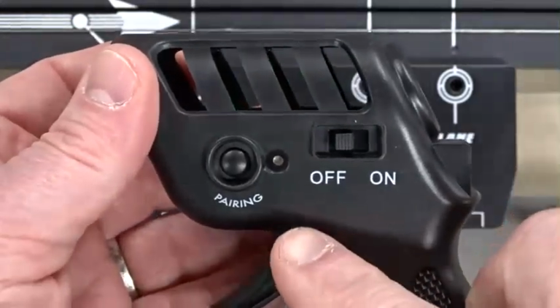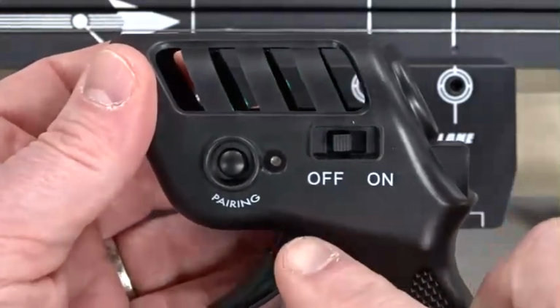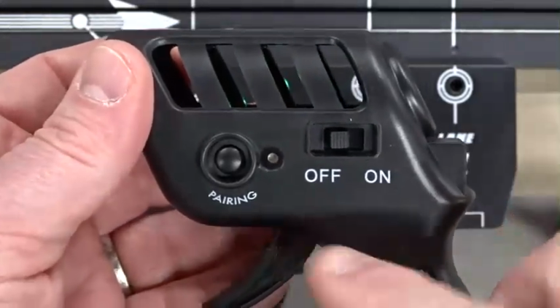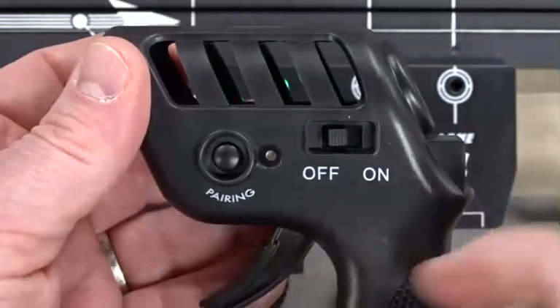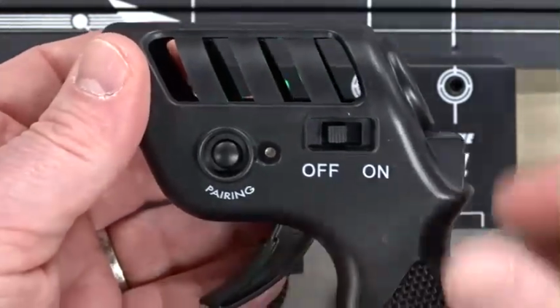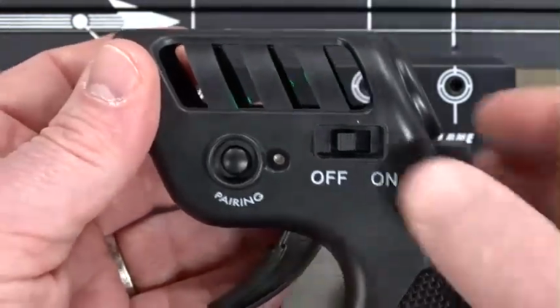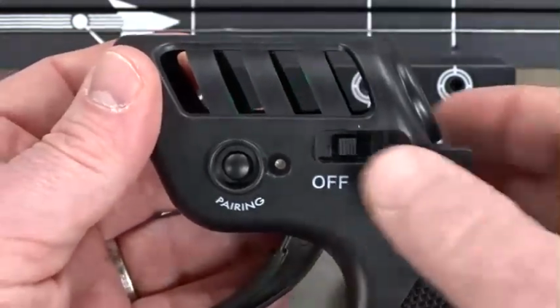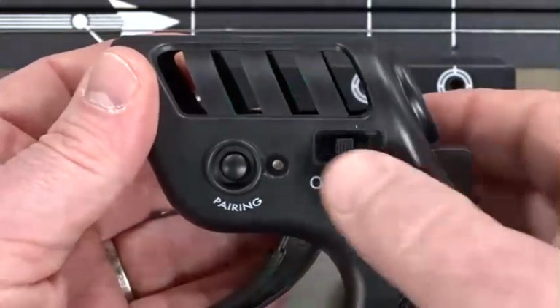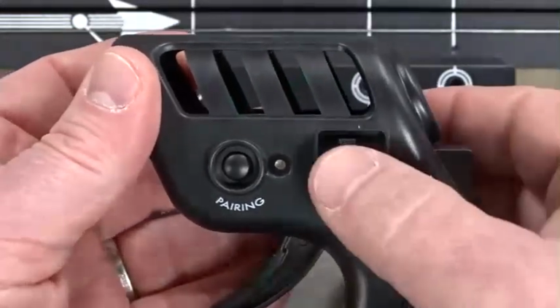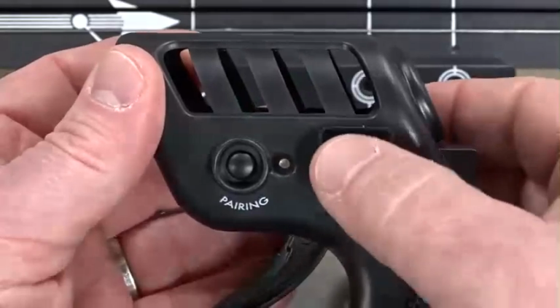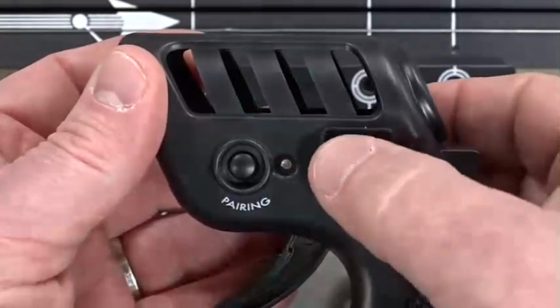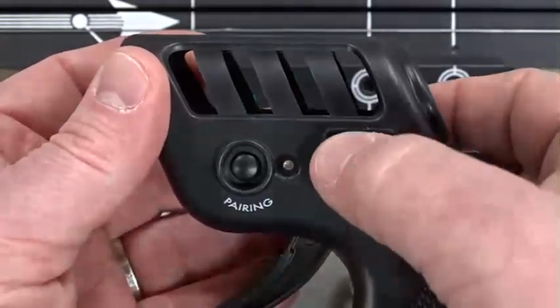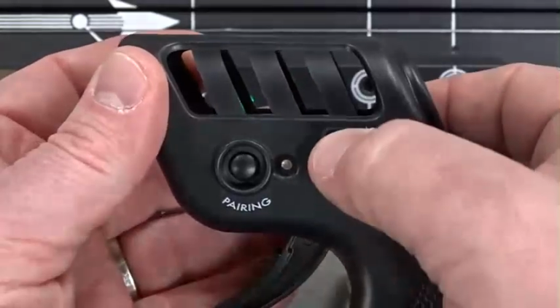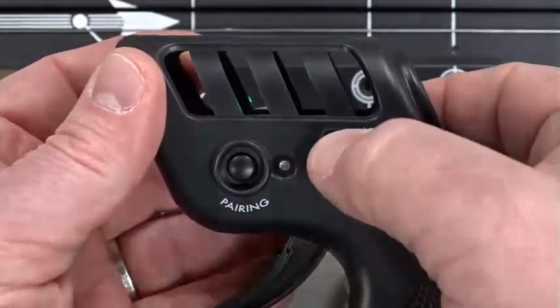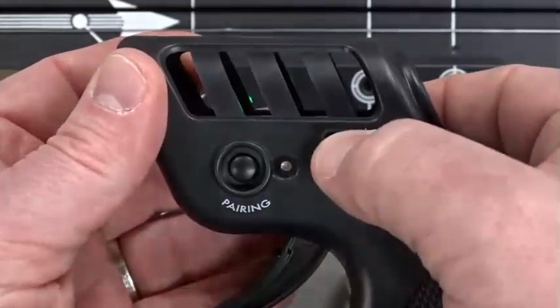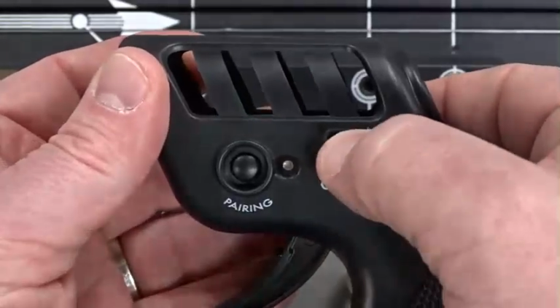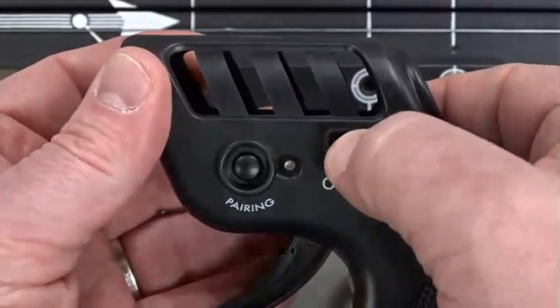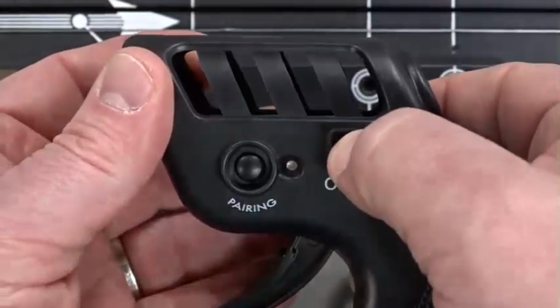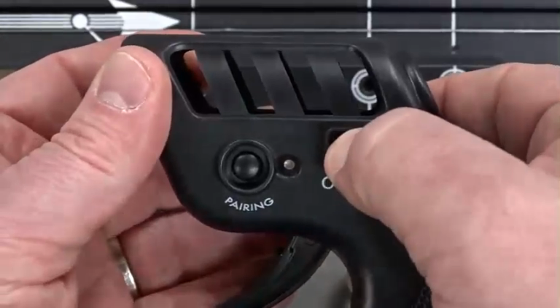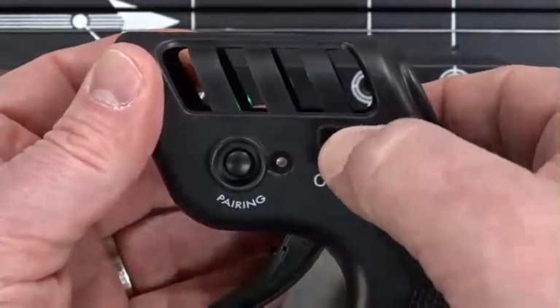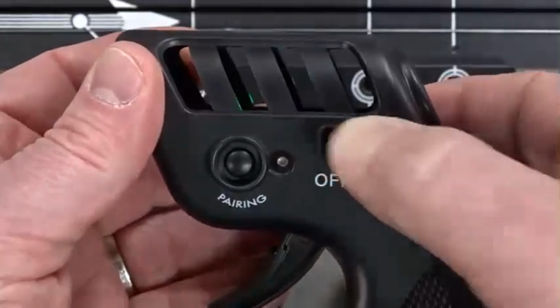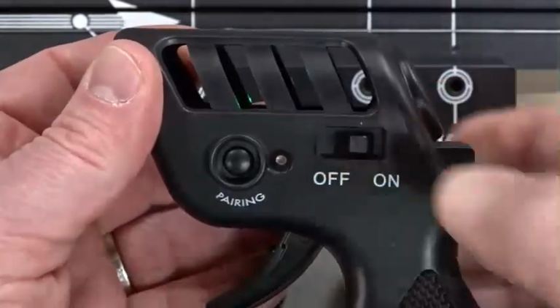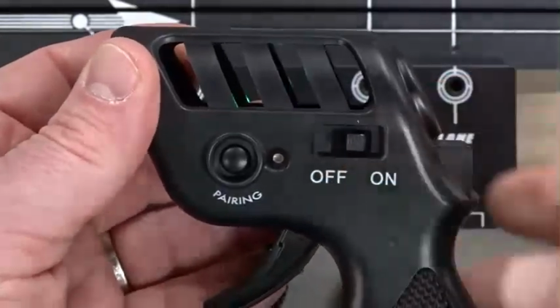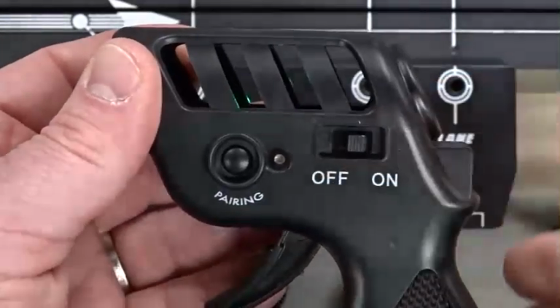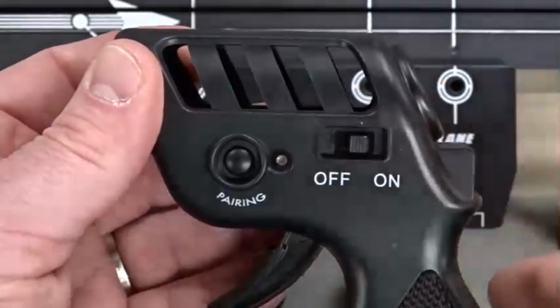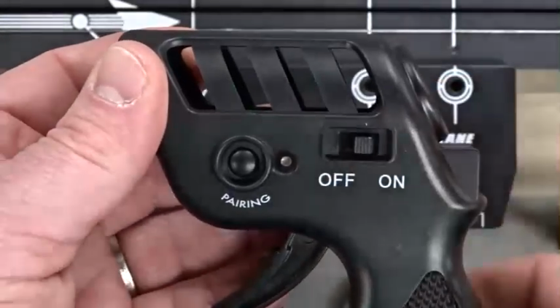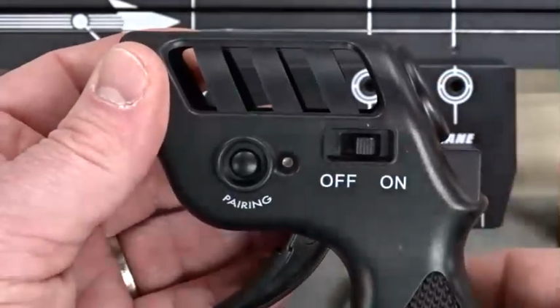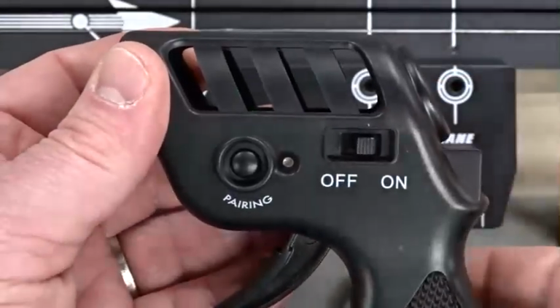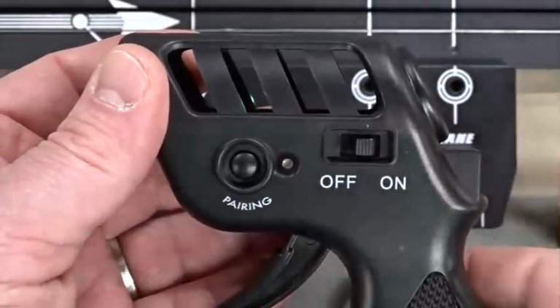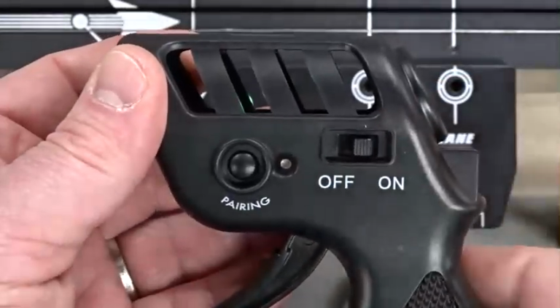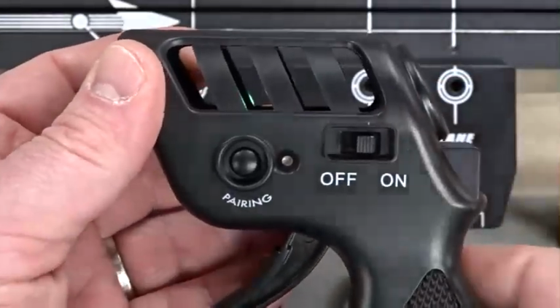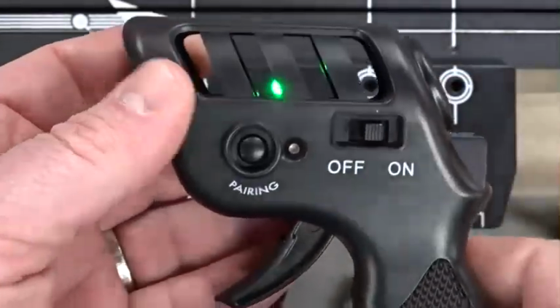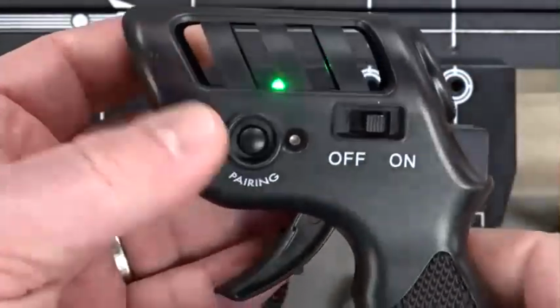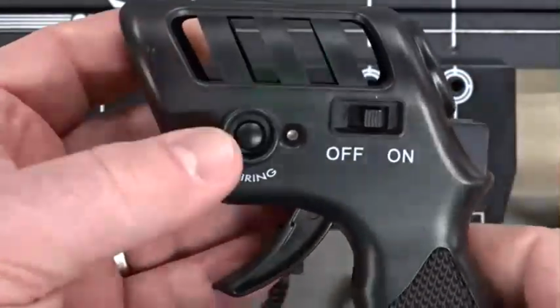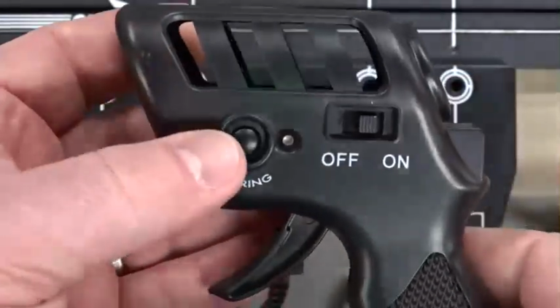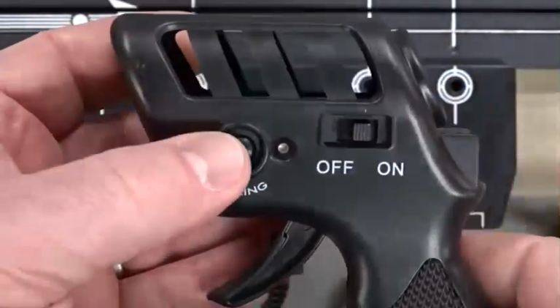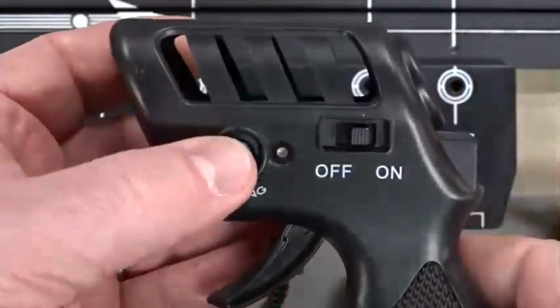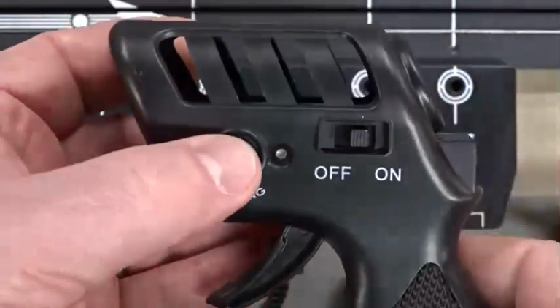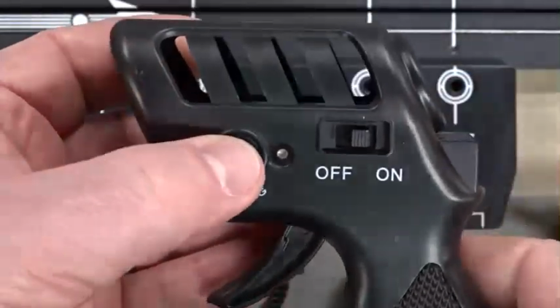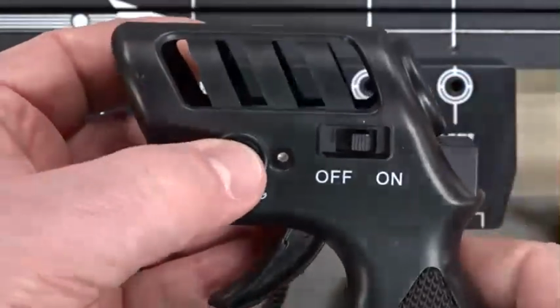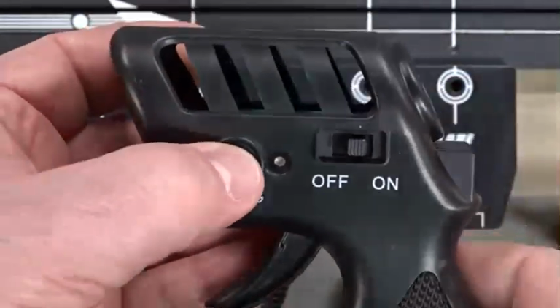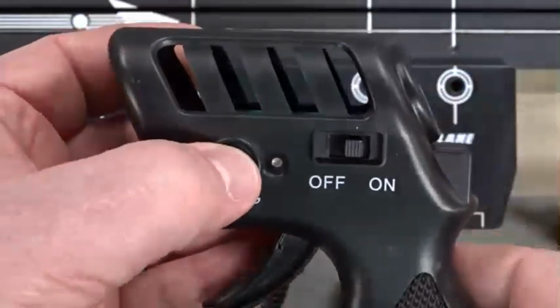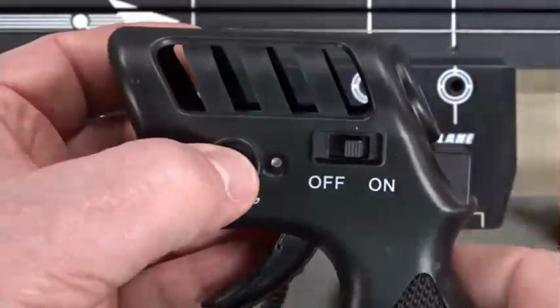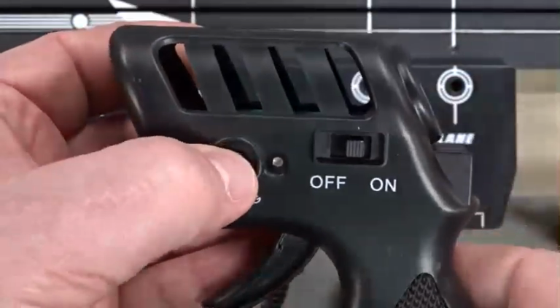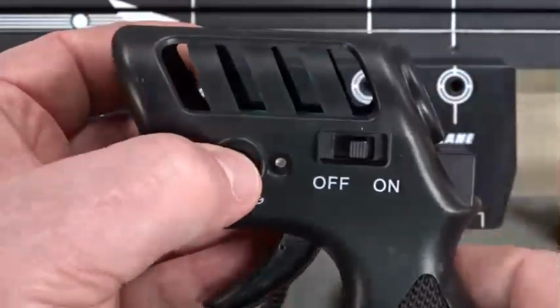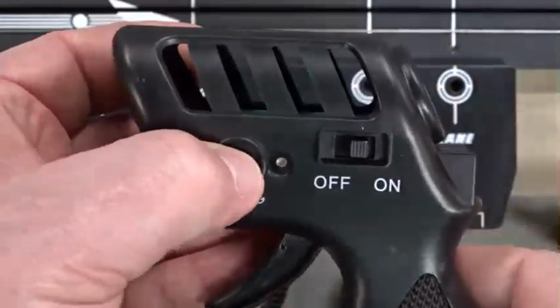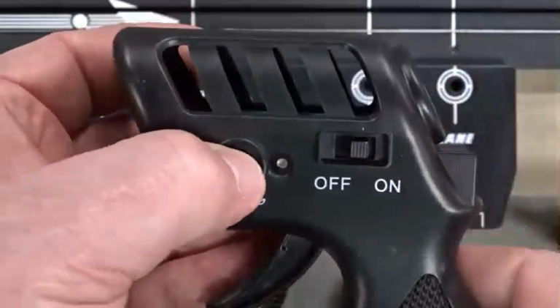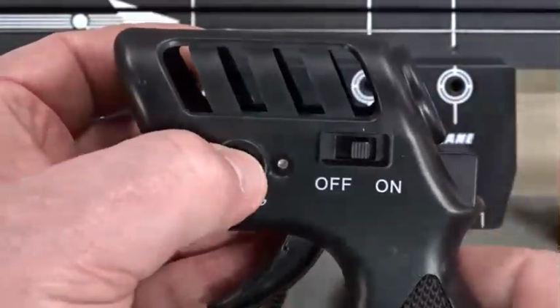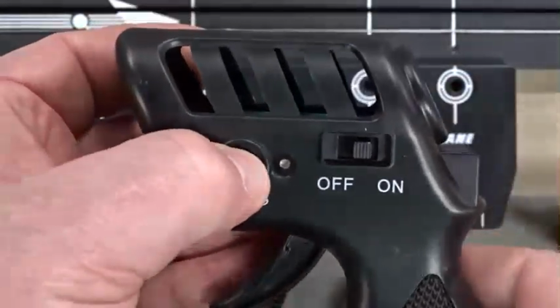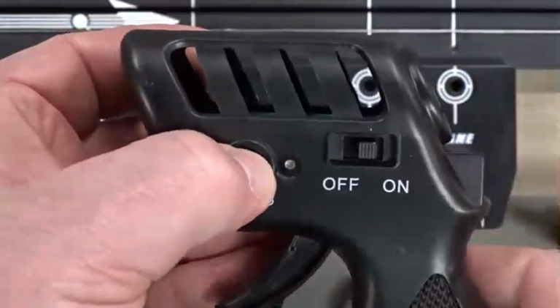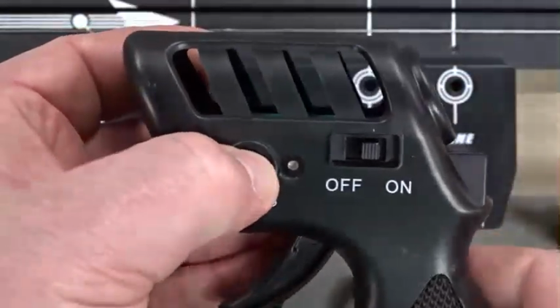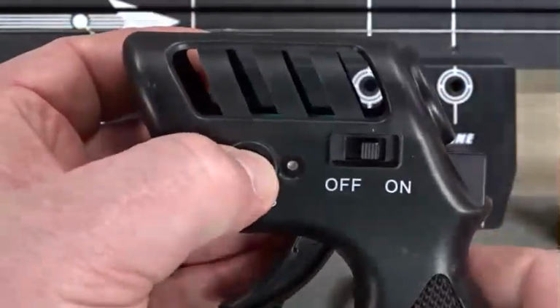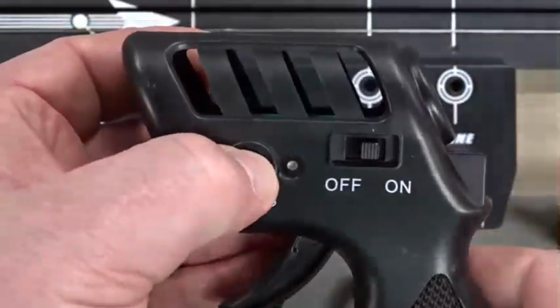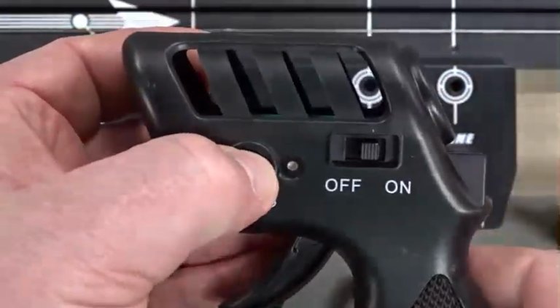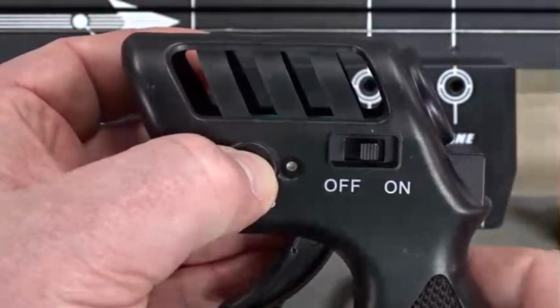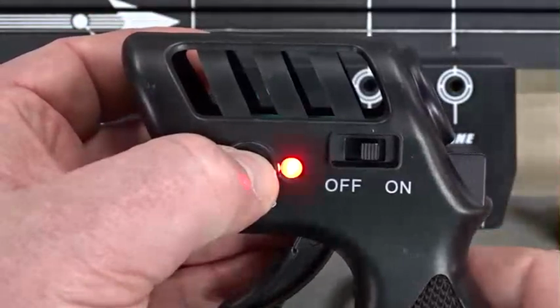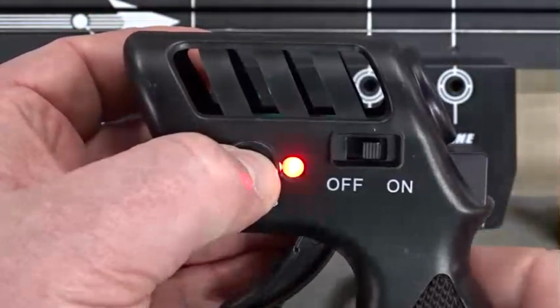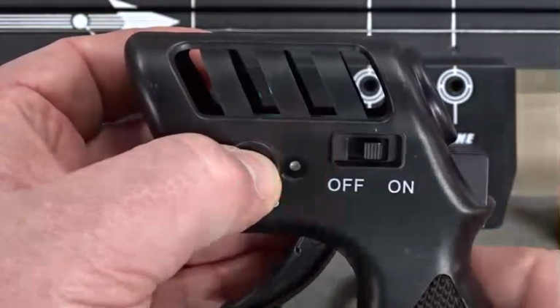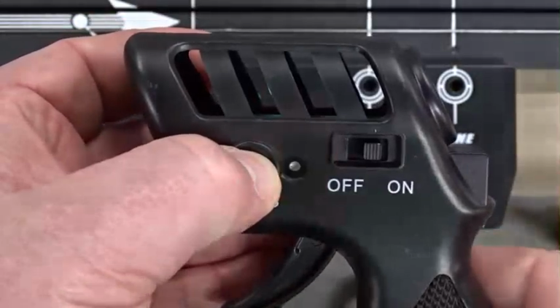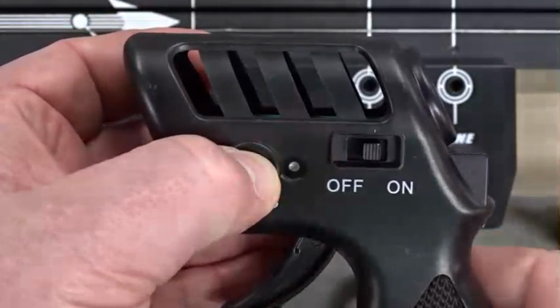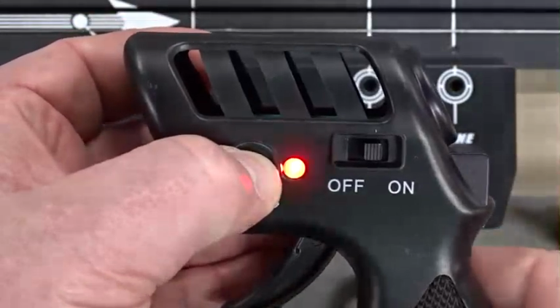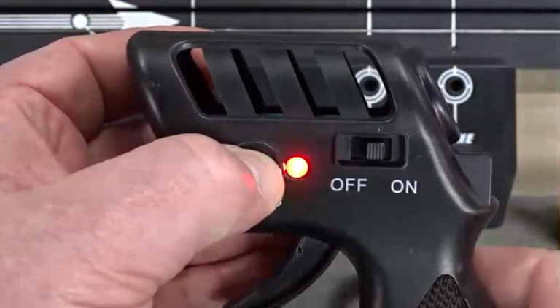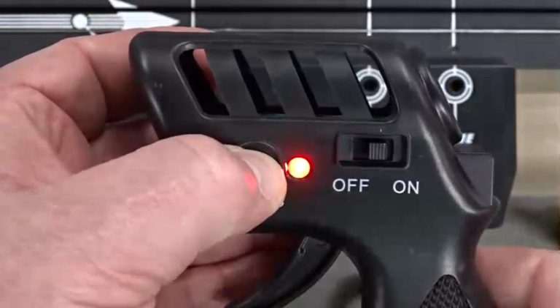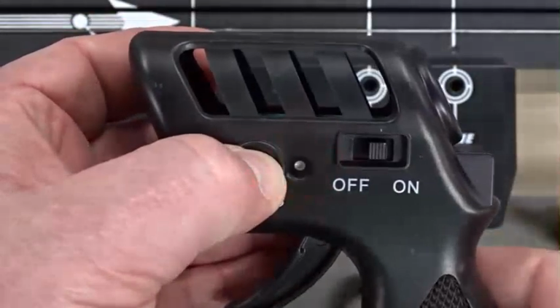First, we'll turn the controller on, and then we'll hold the pairing button down until we see a flashing light on the controller.